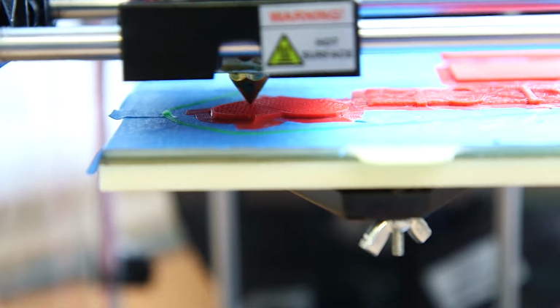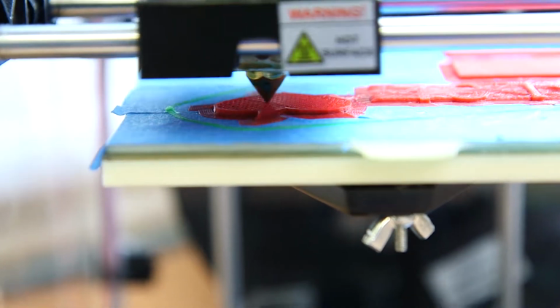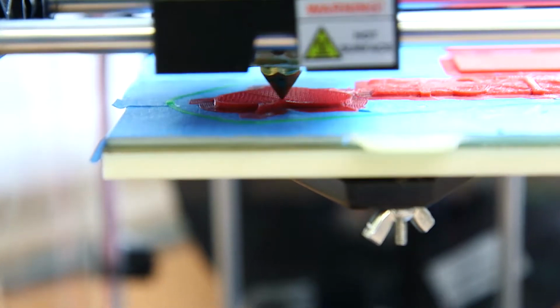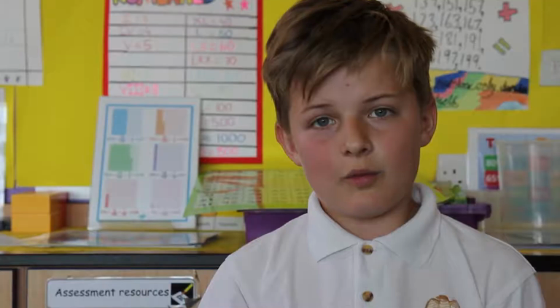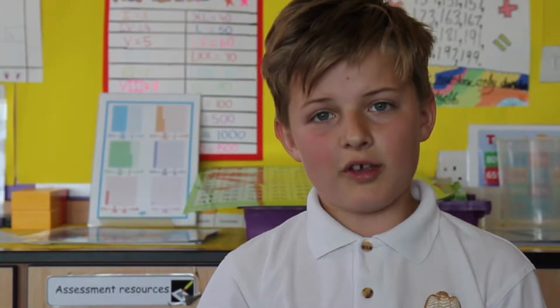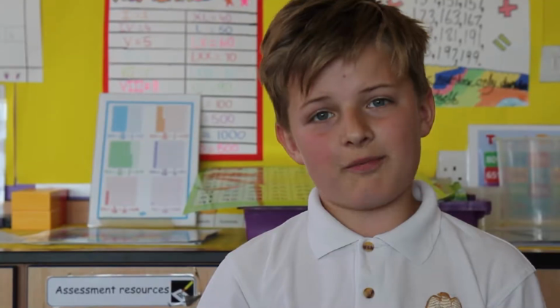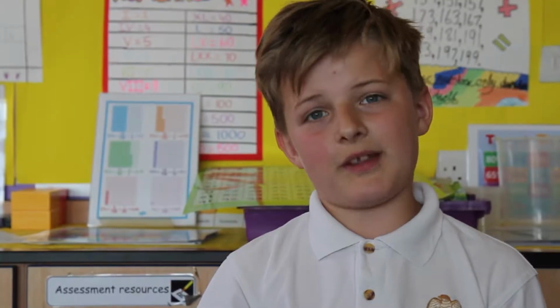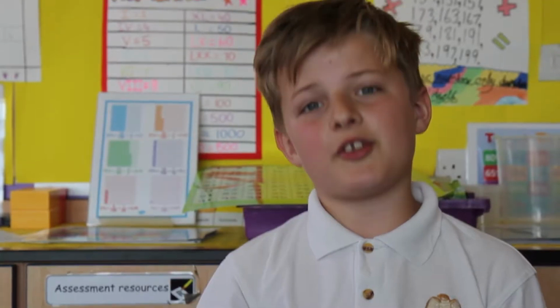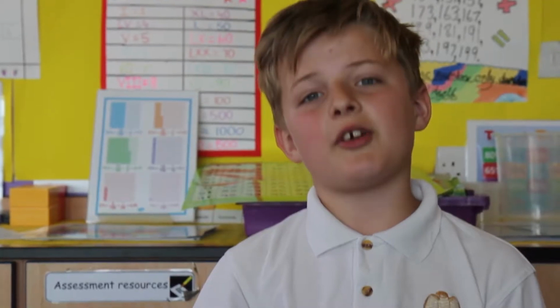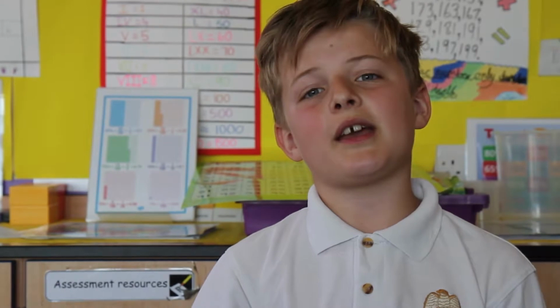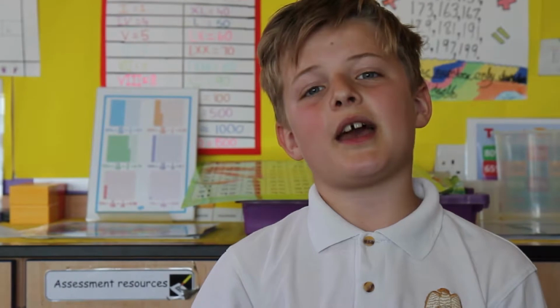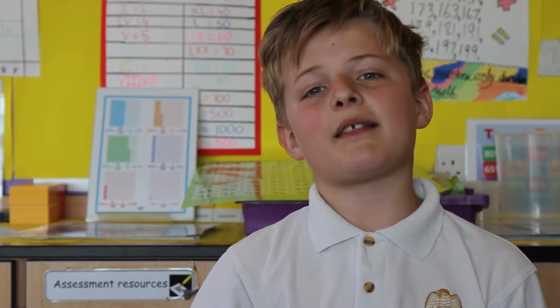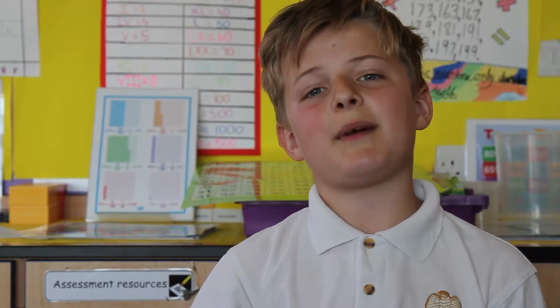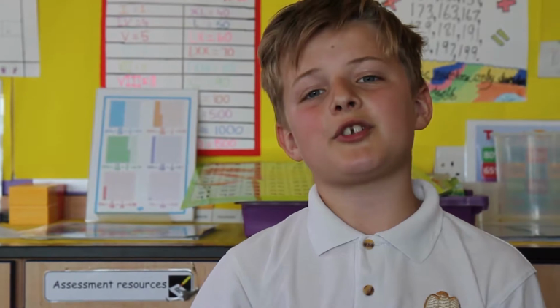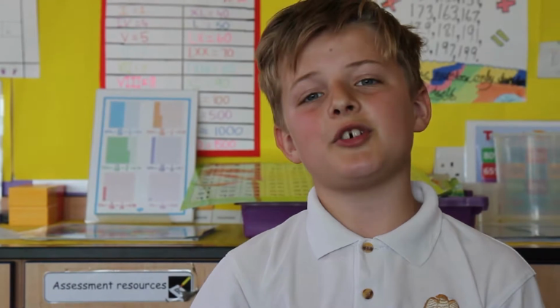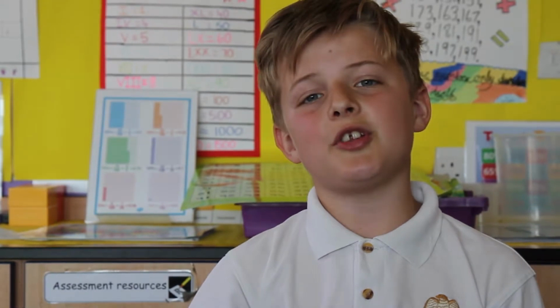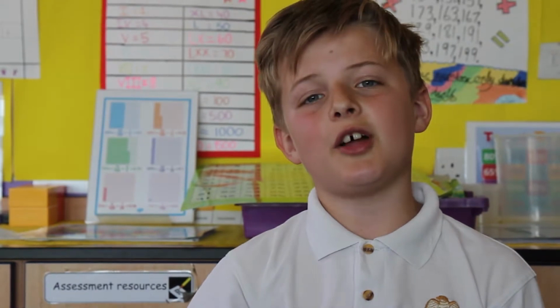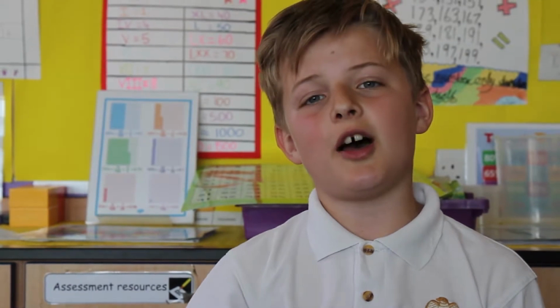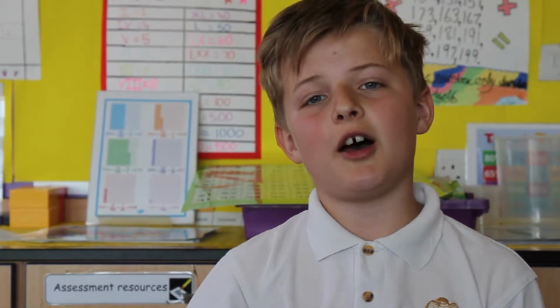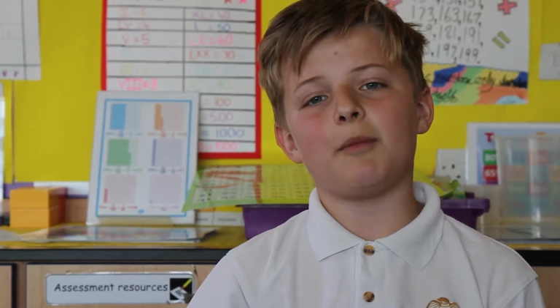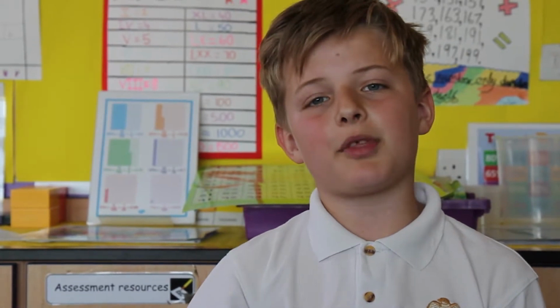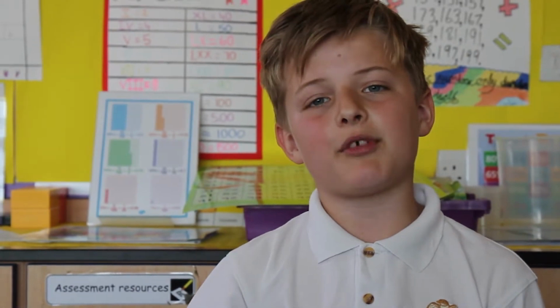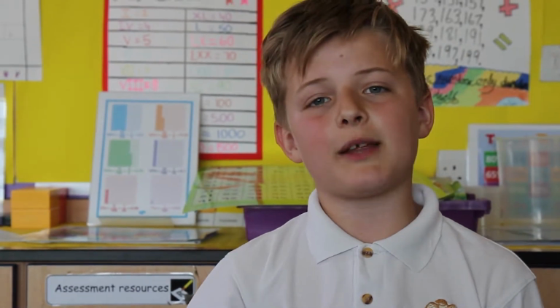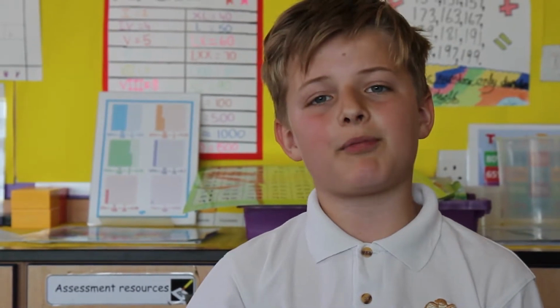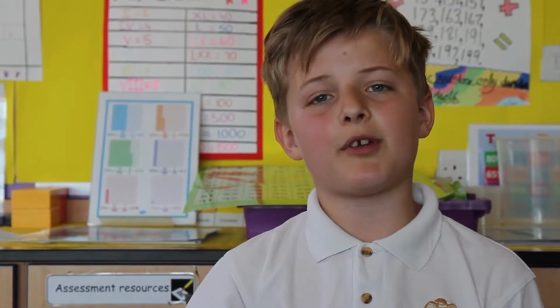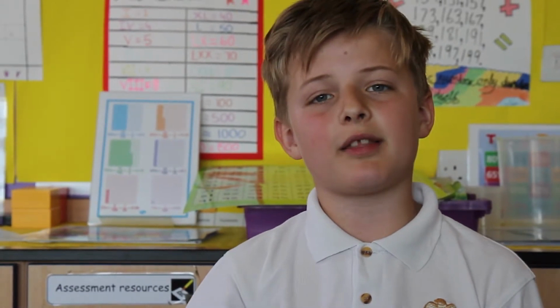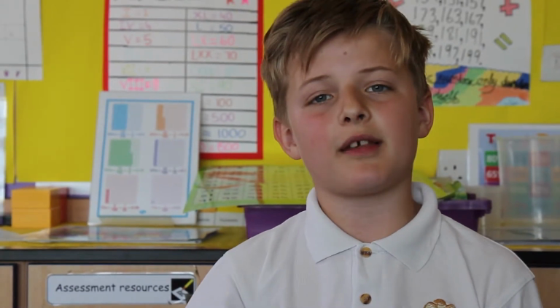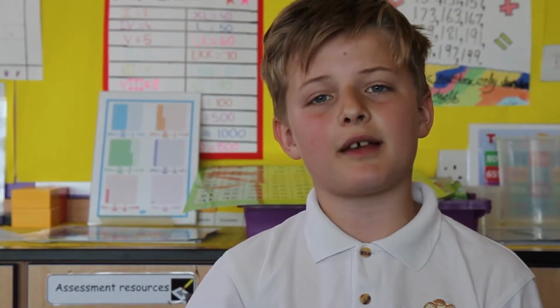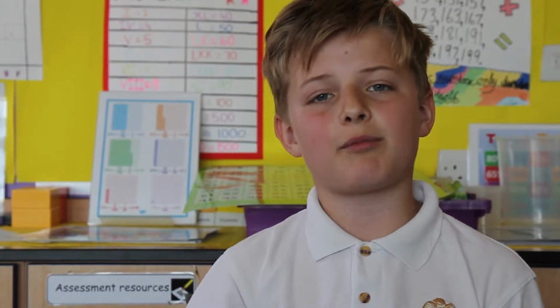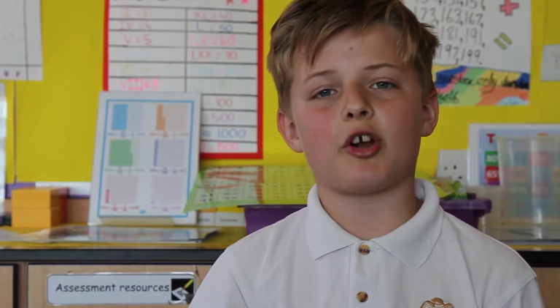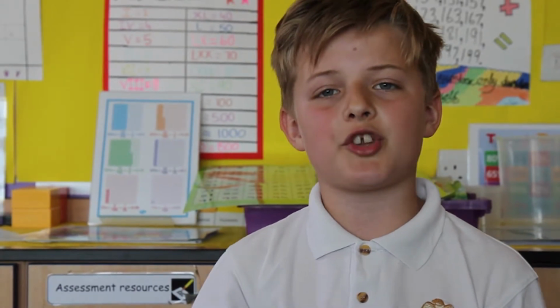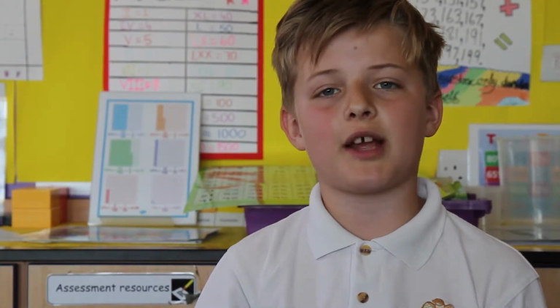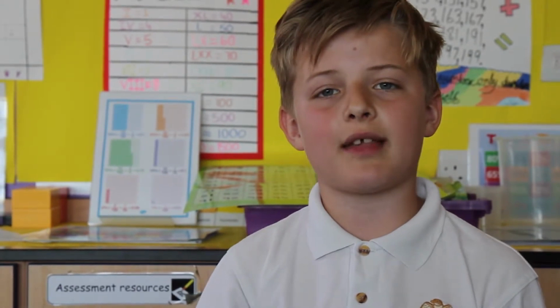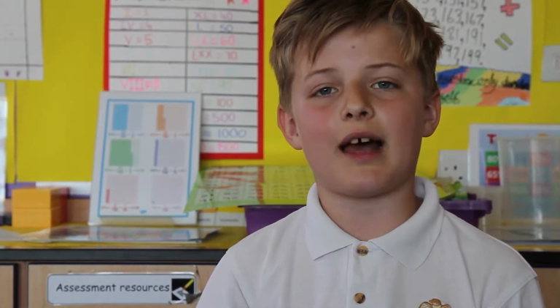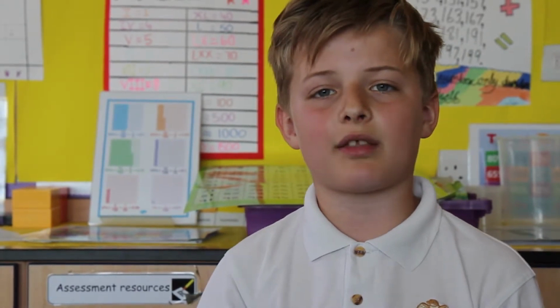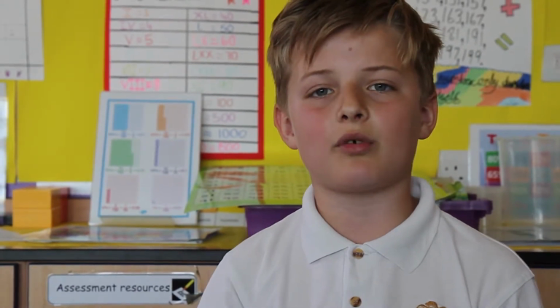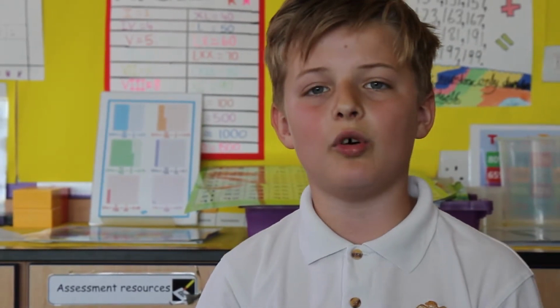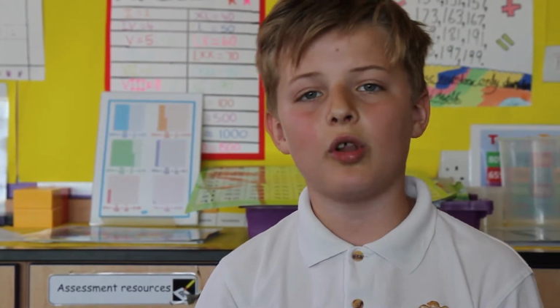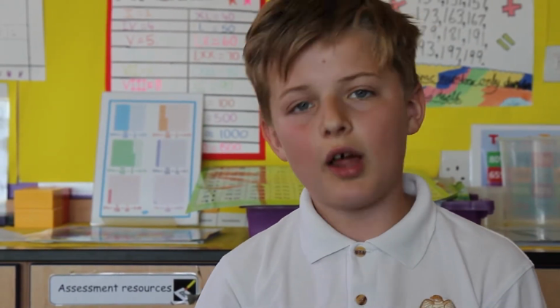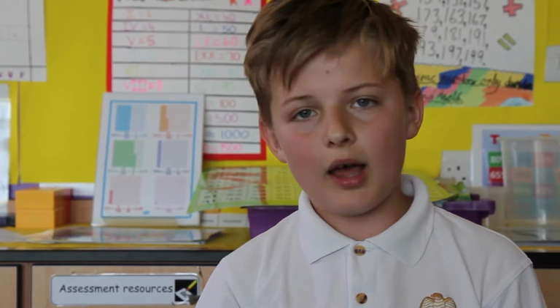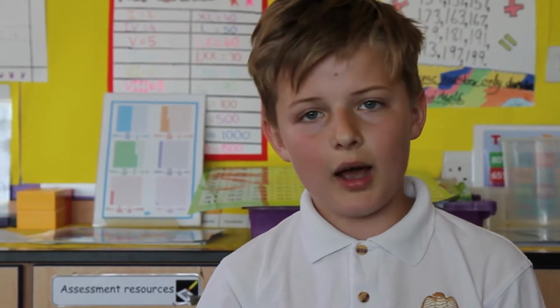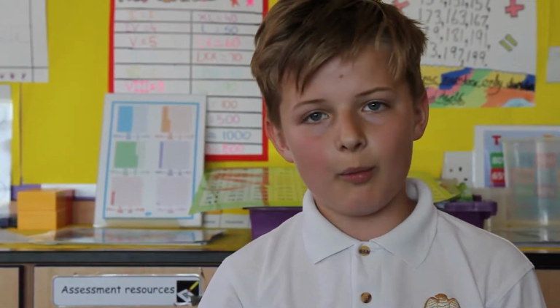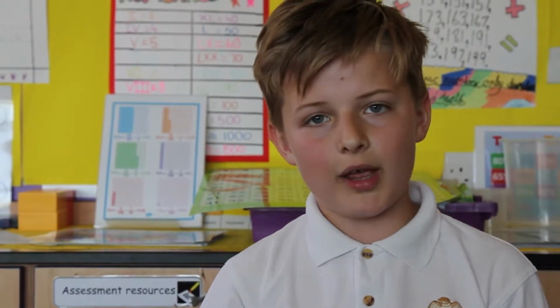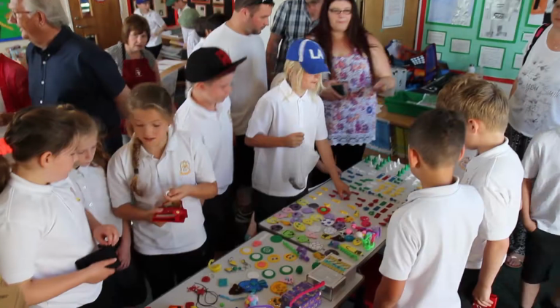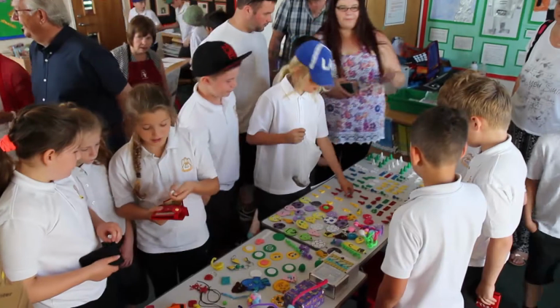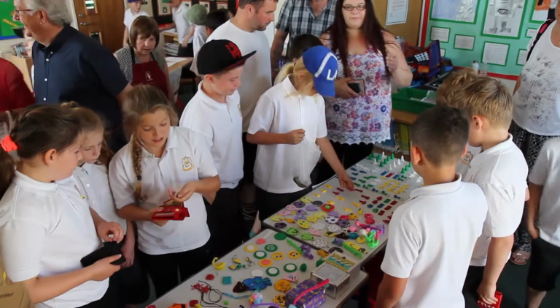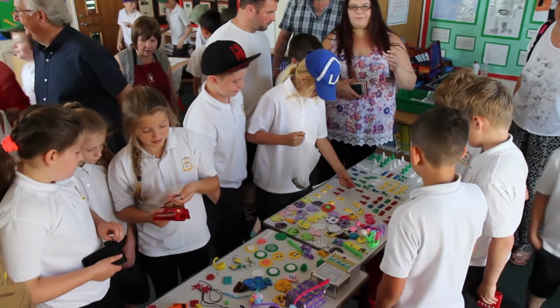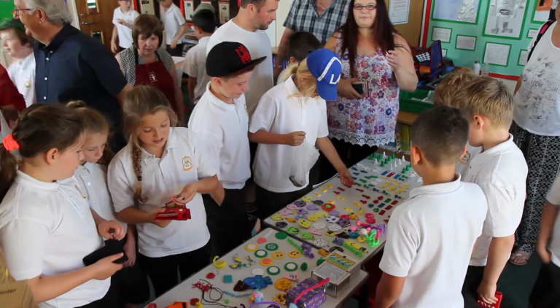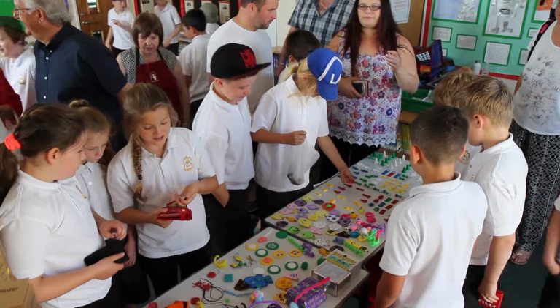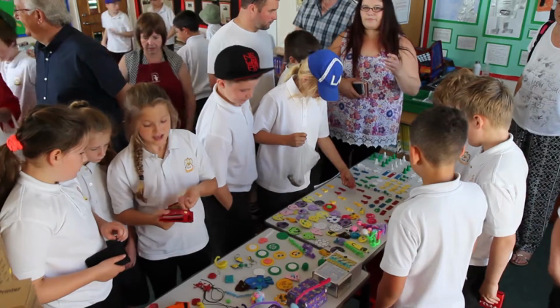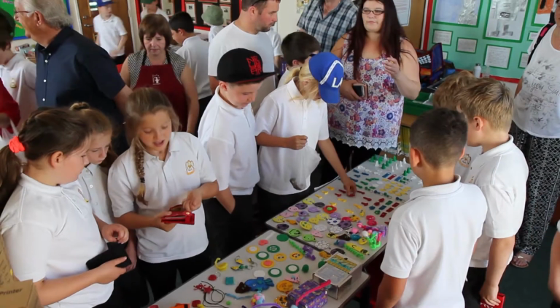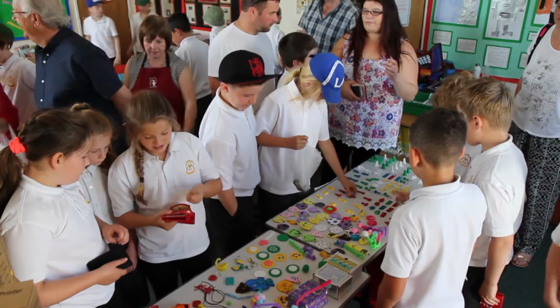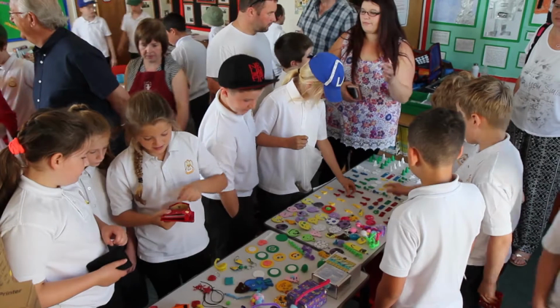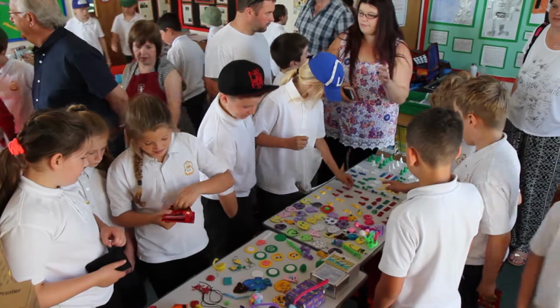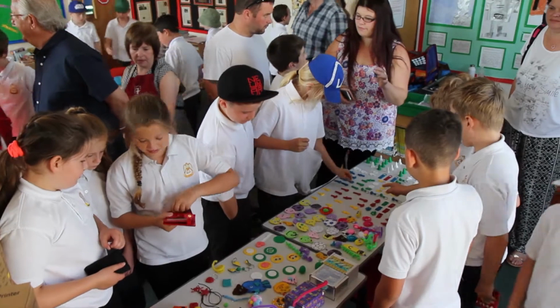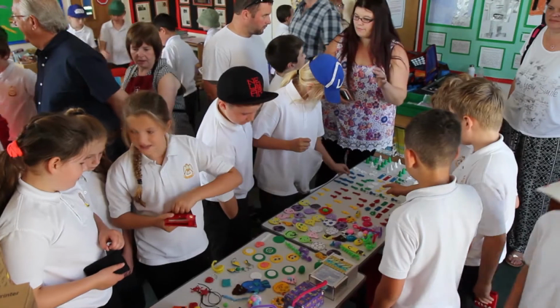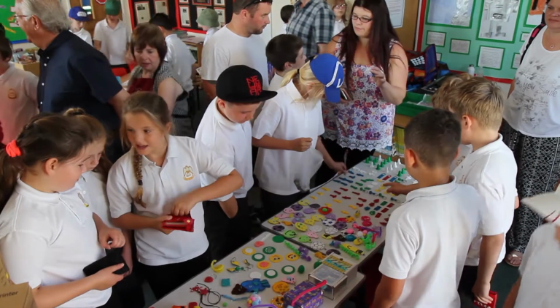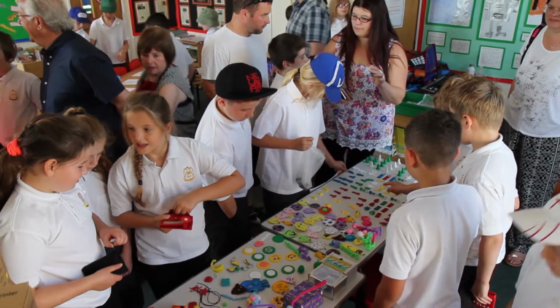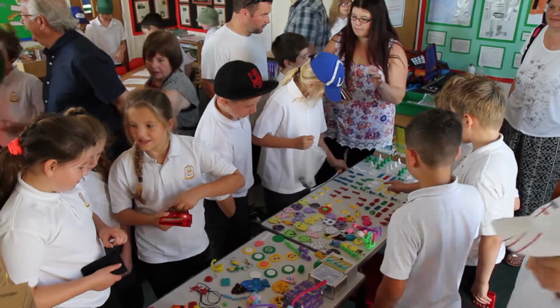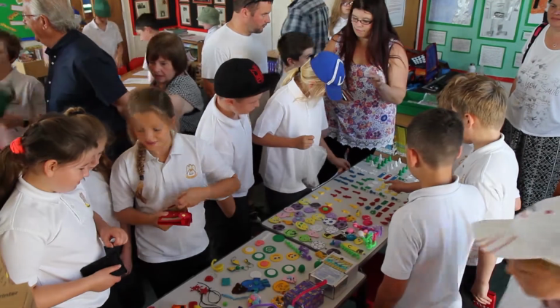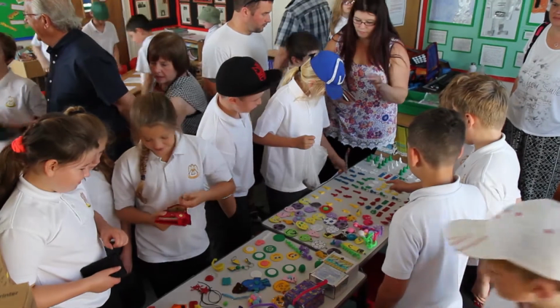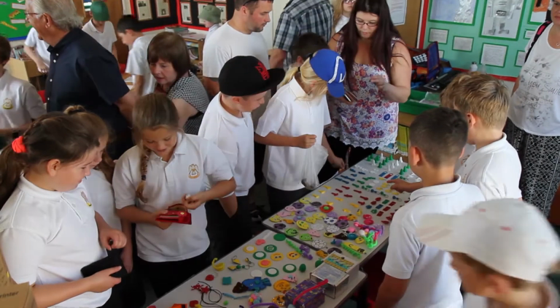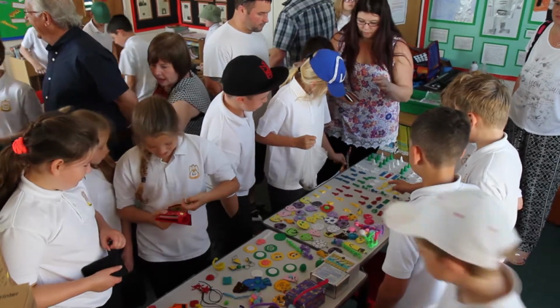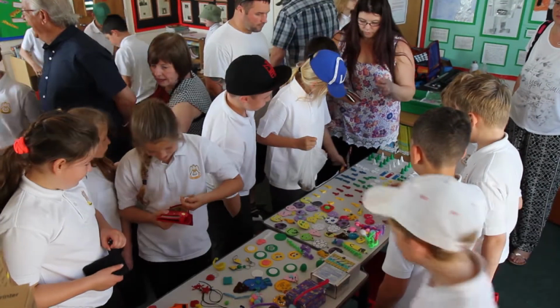We have been doing a special 3D printing project at school and we are selling what we've made at the Enterprise Fair.